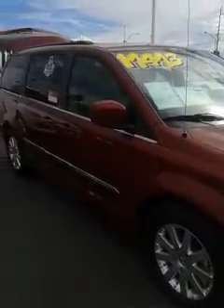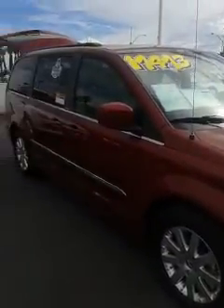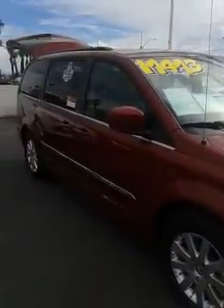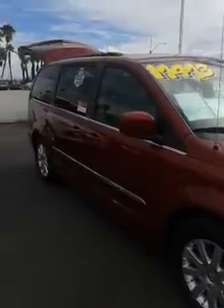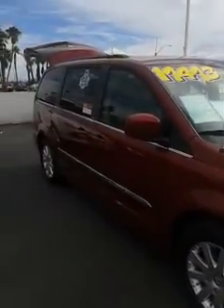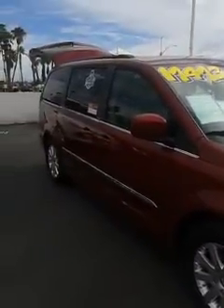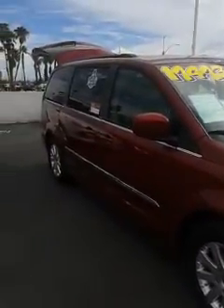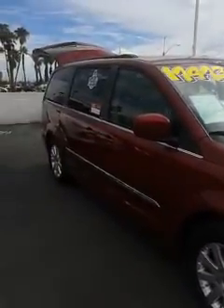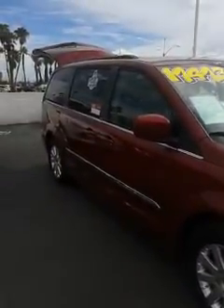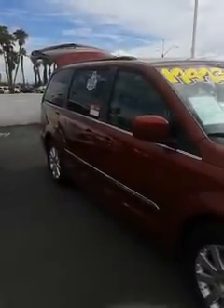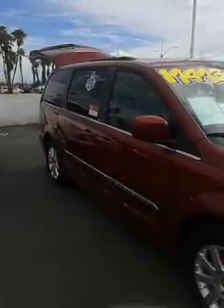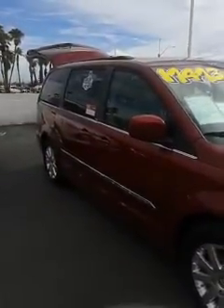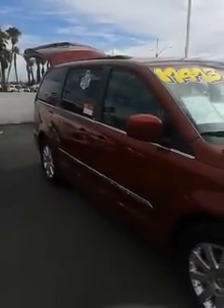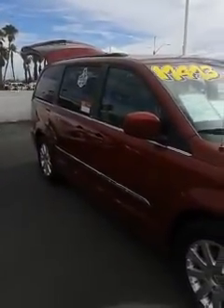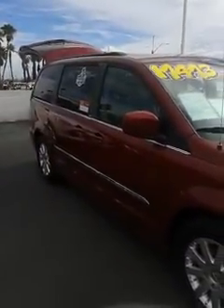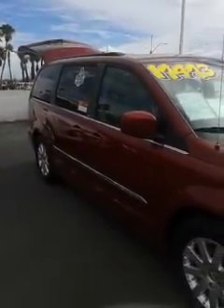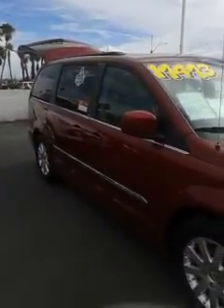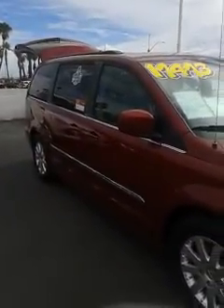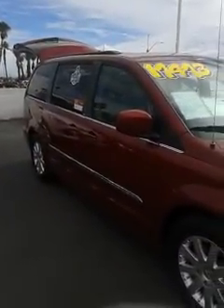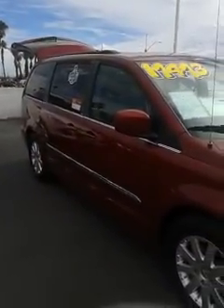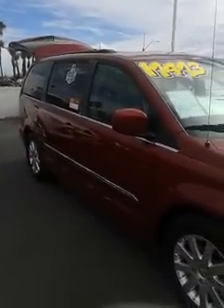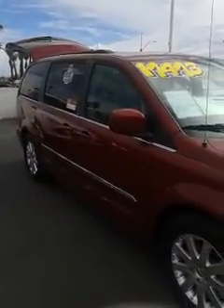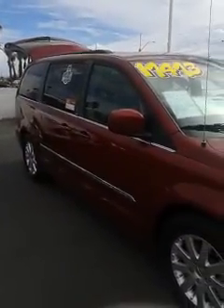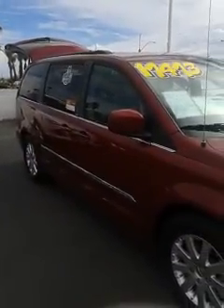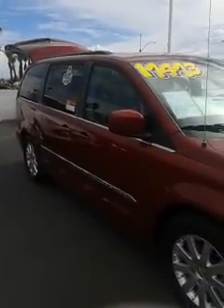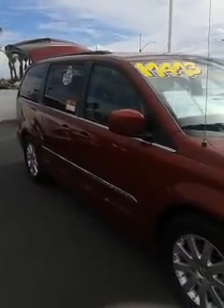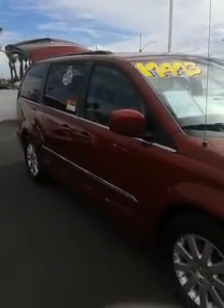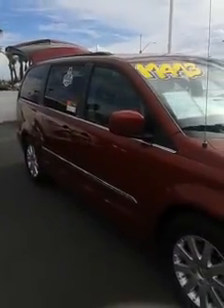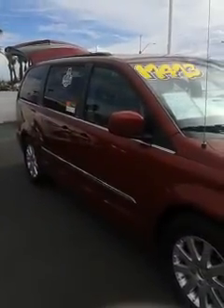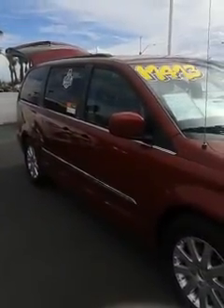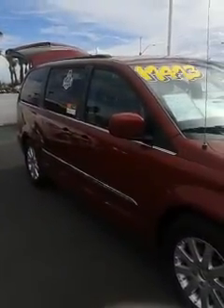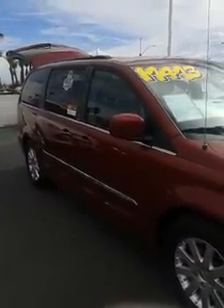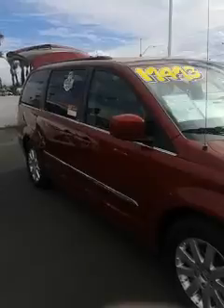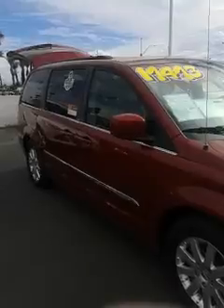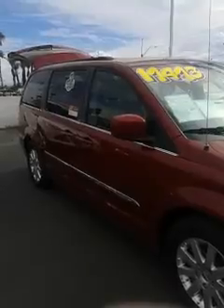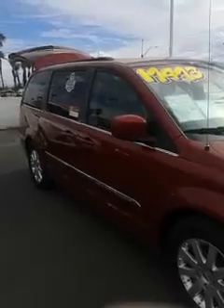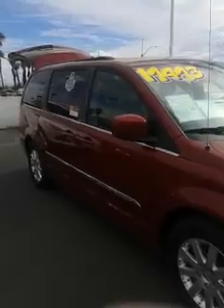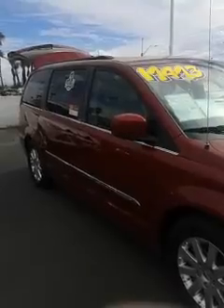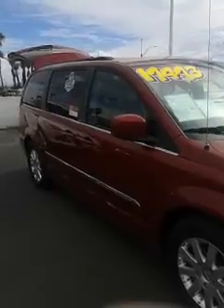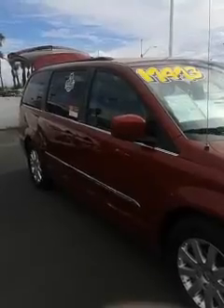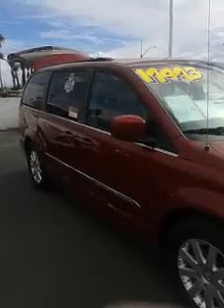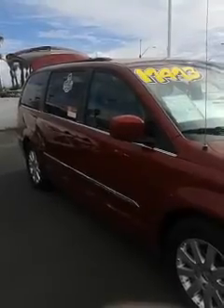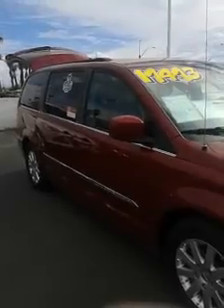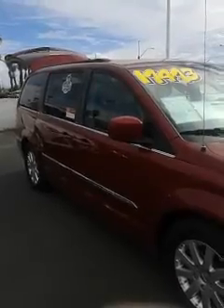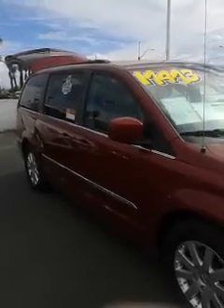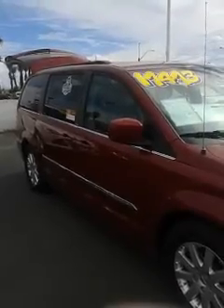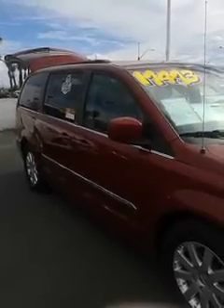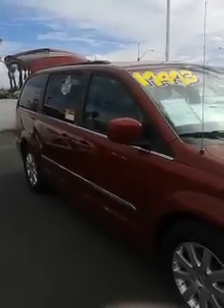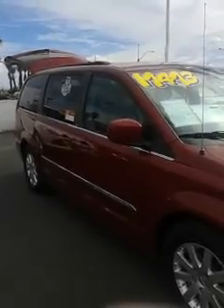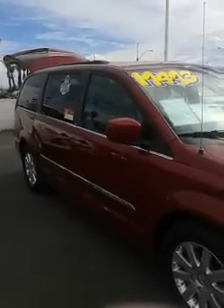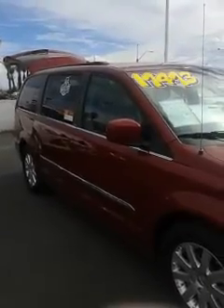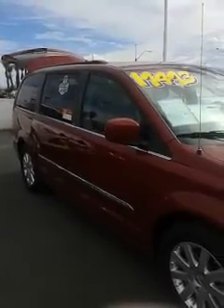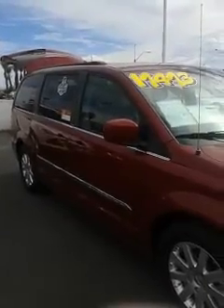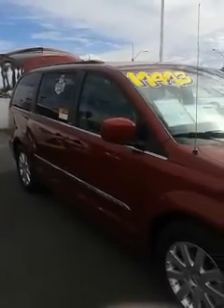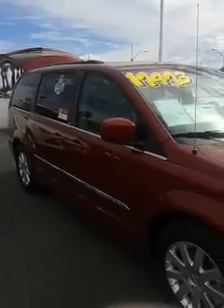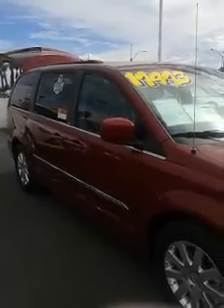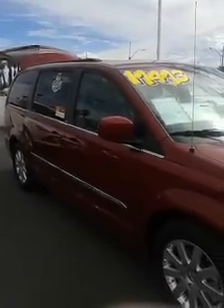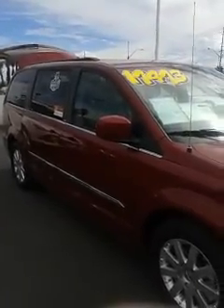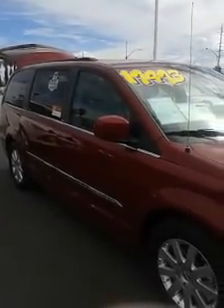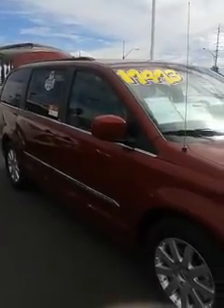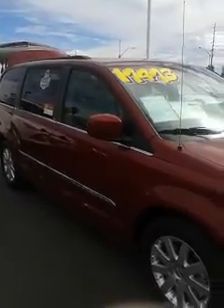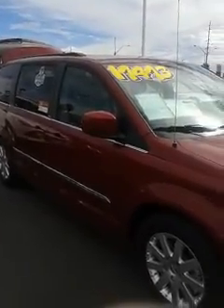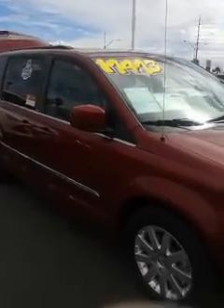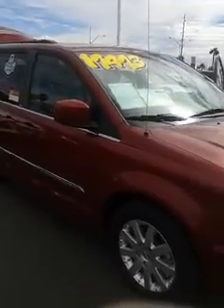The nice part about it, since it's certified, it comes with a 7-year, 100,000-mile warranty. It covers your engine and transmission, gives you peace of mind.